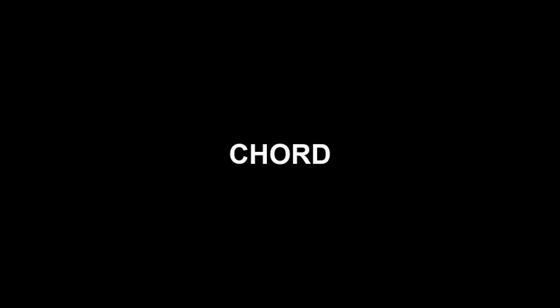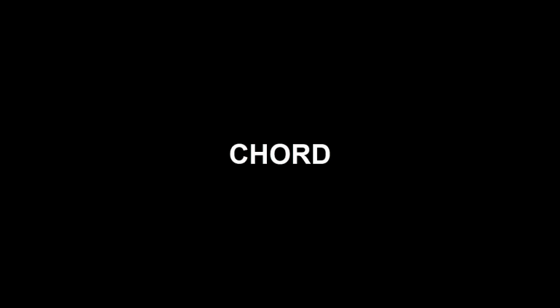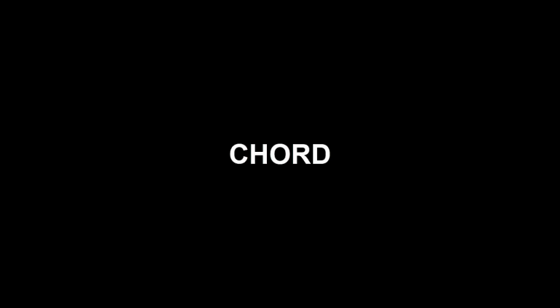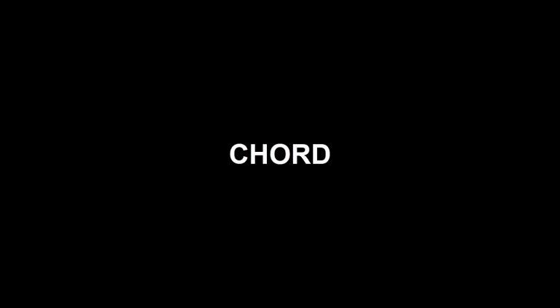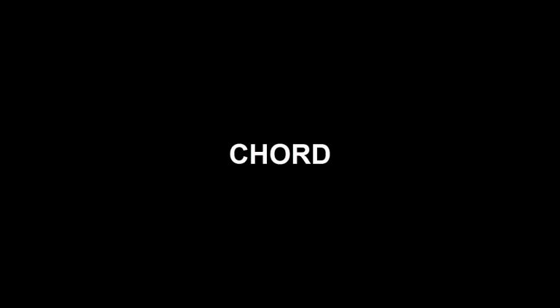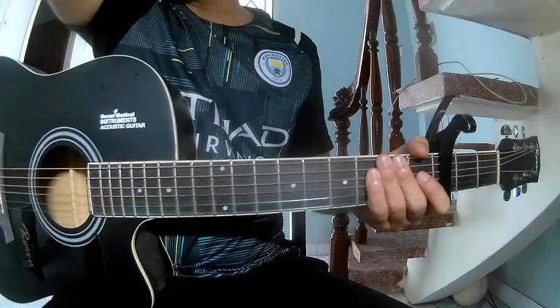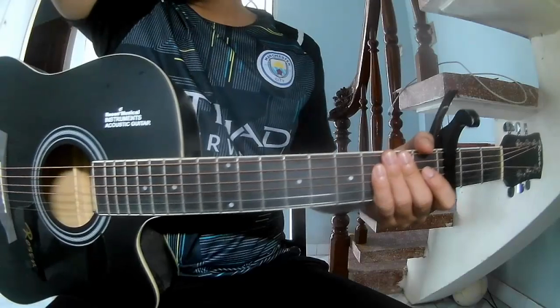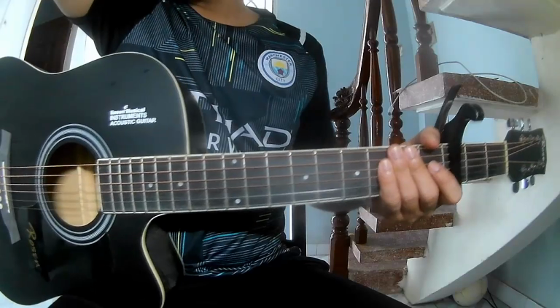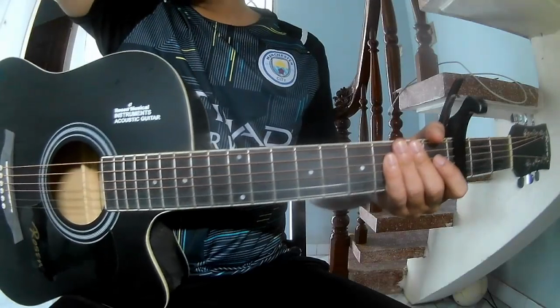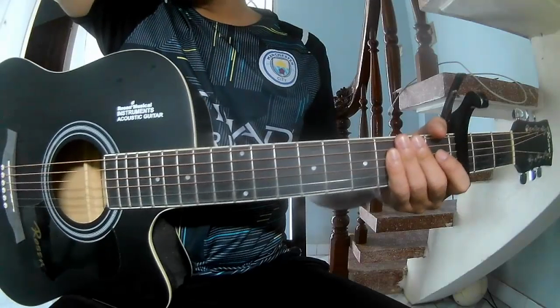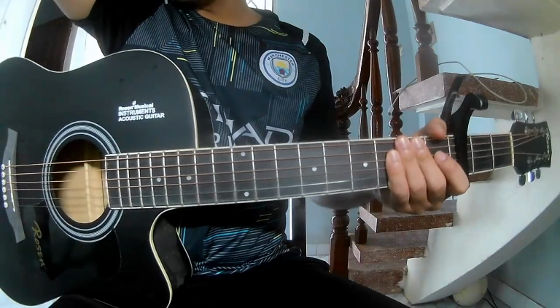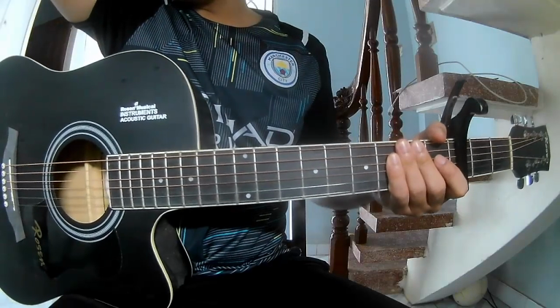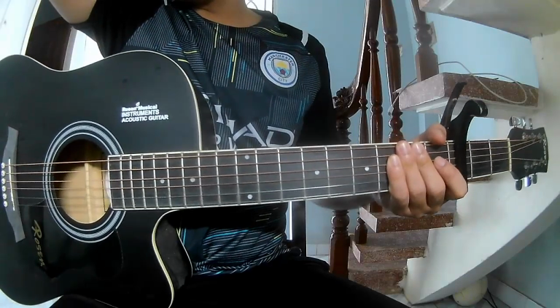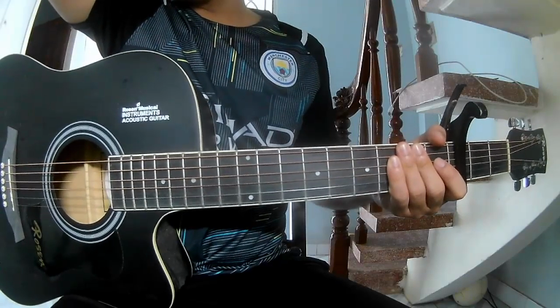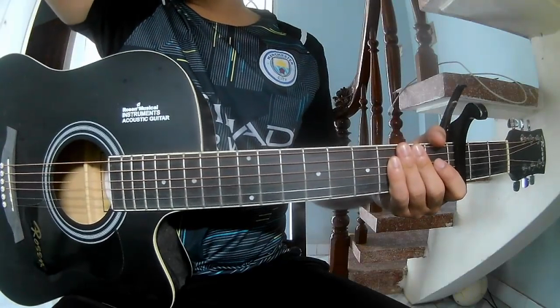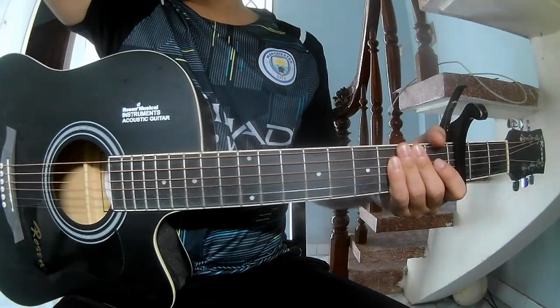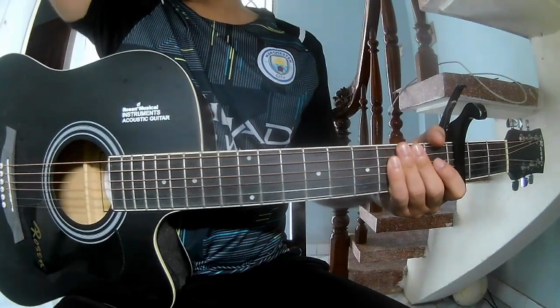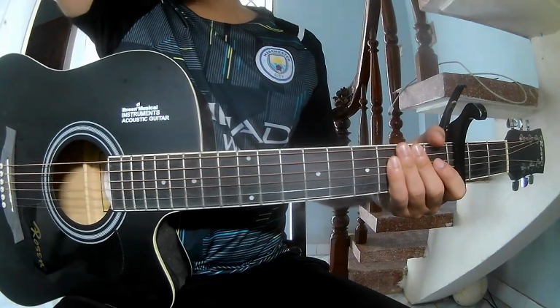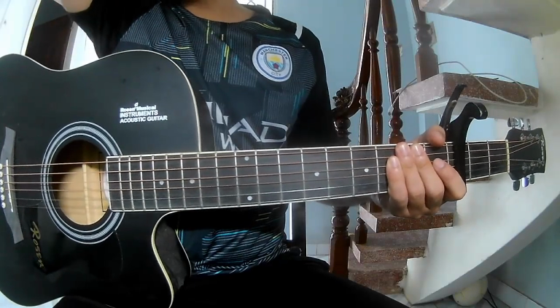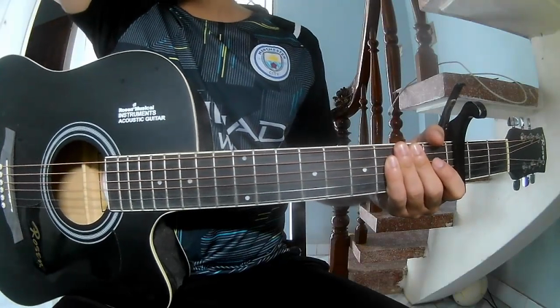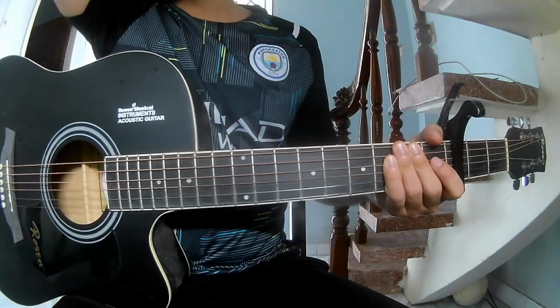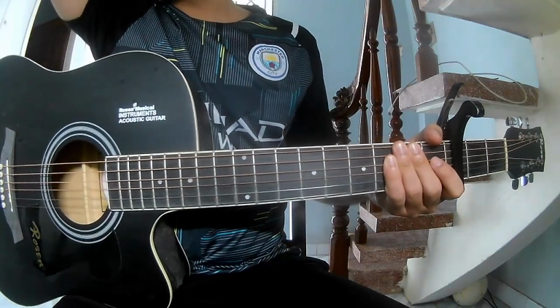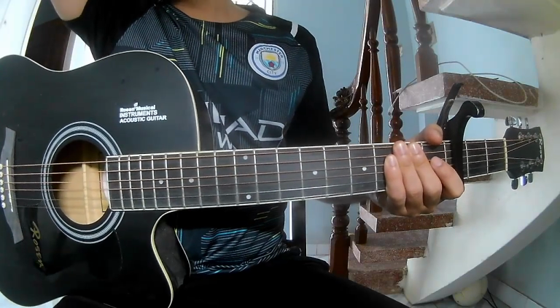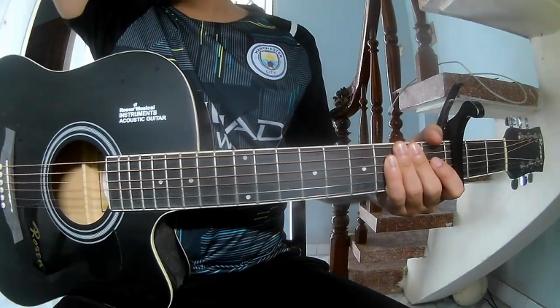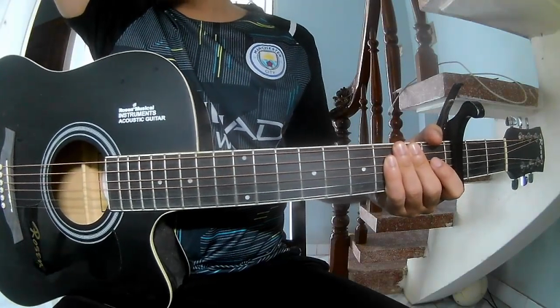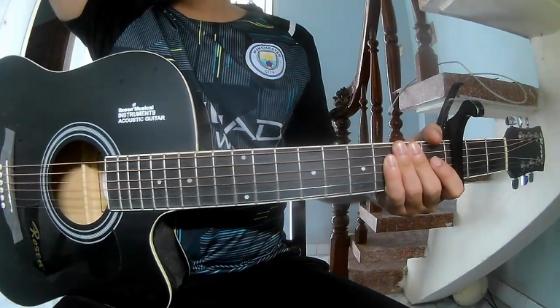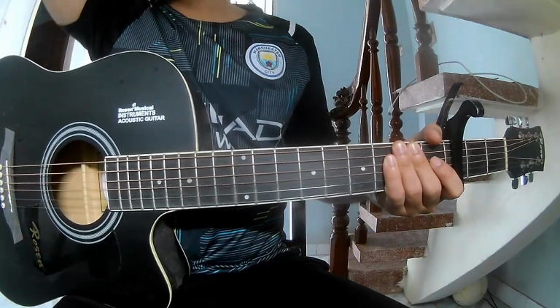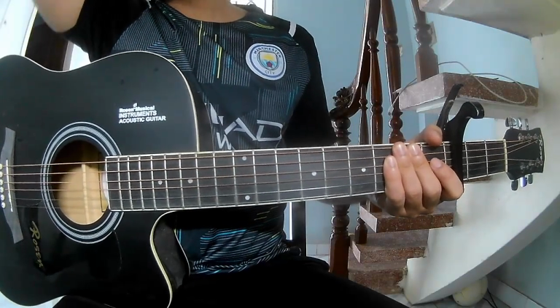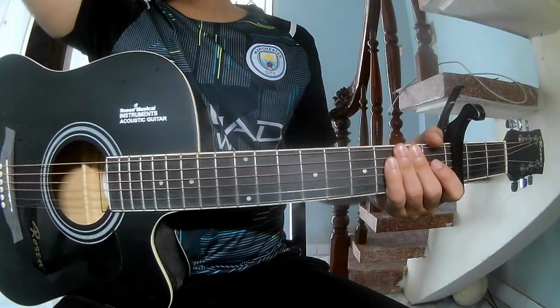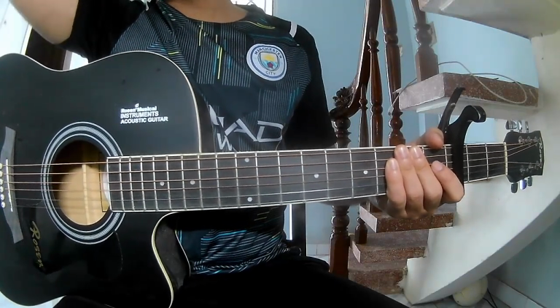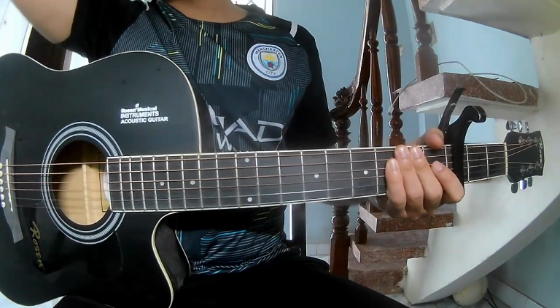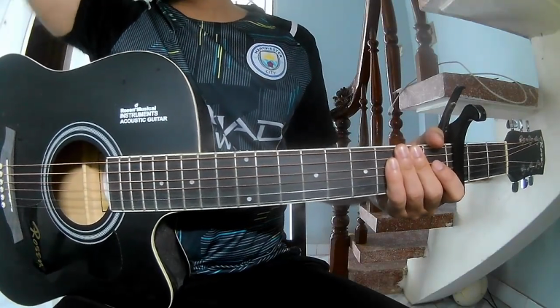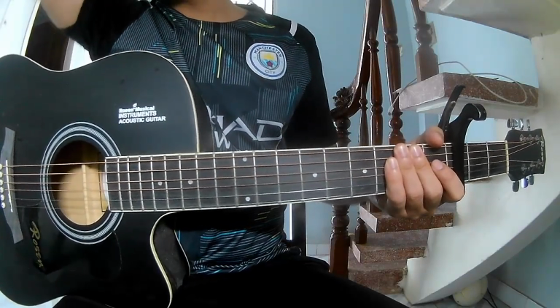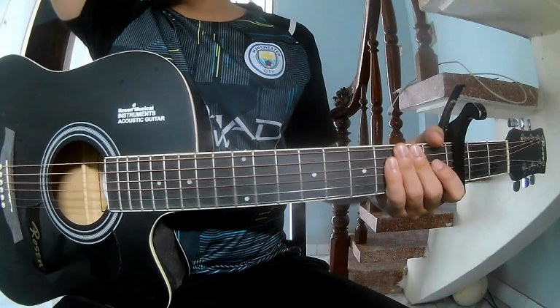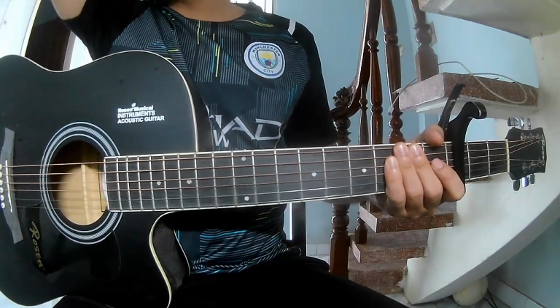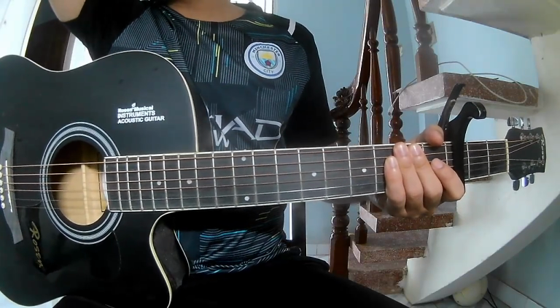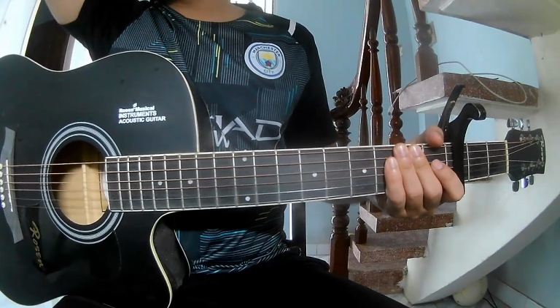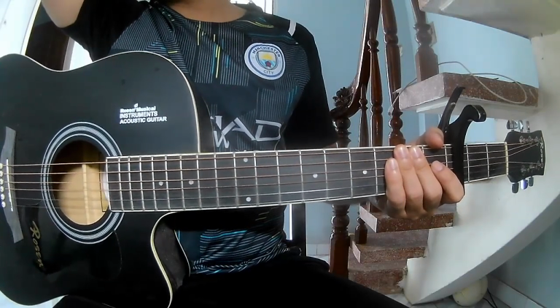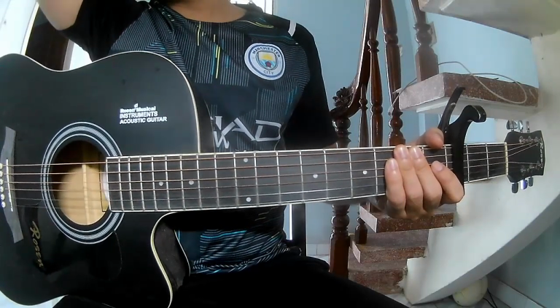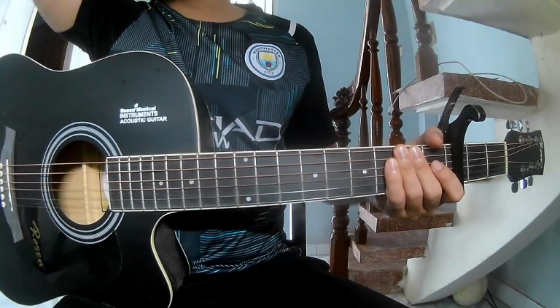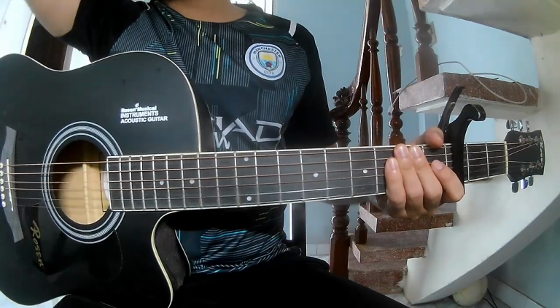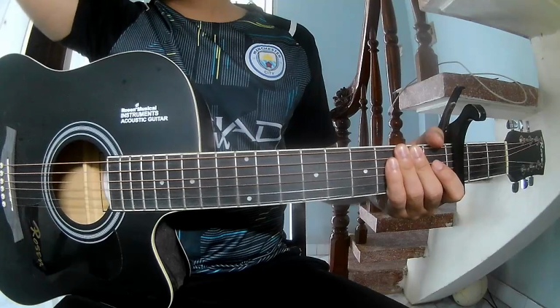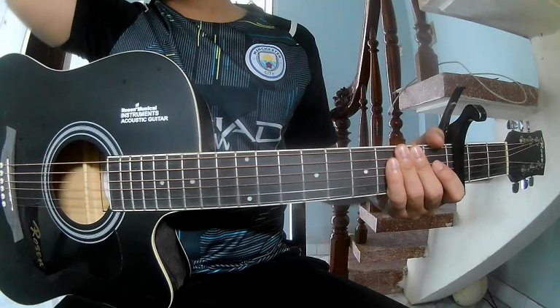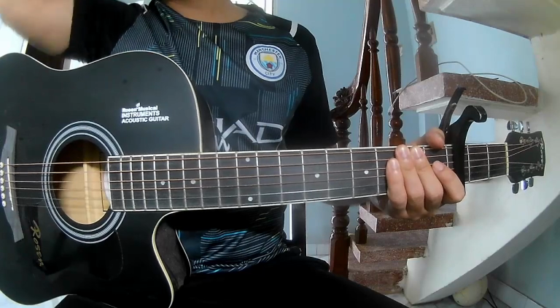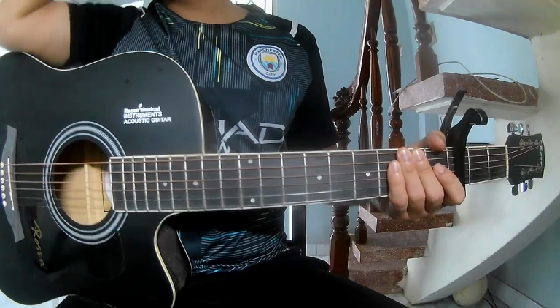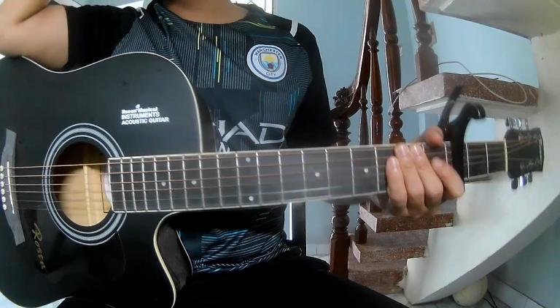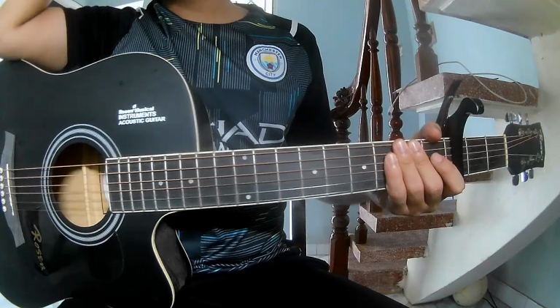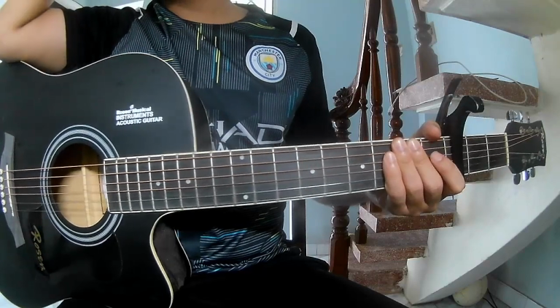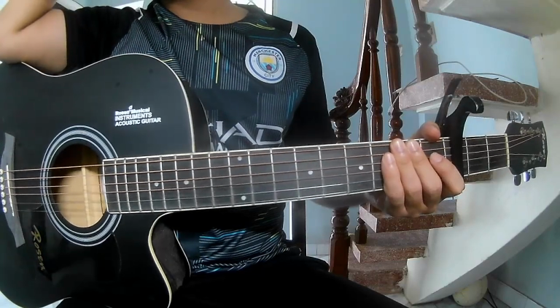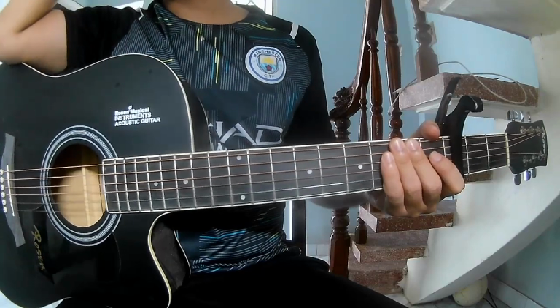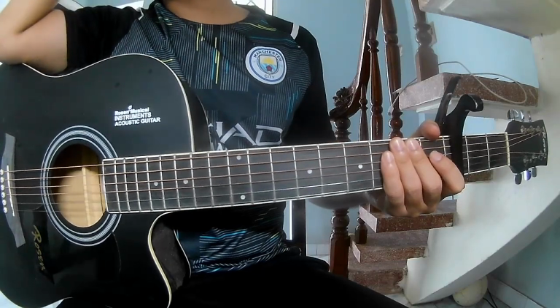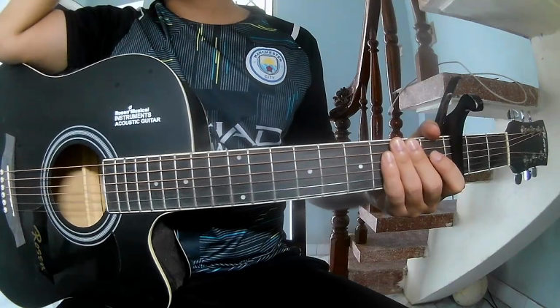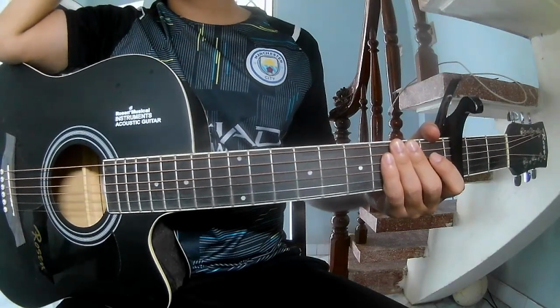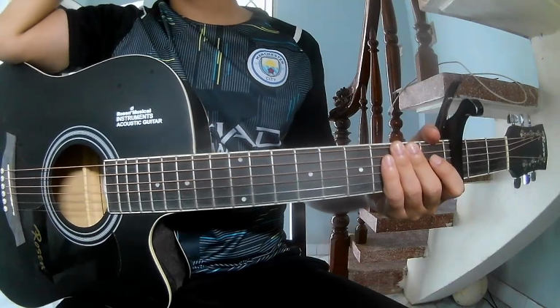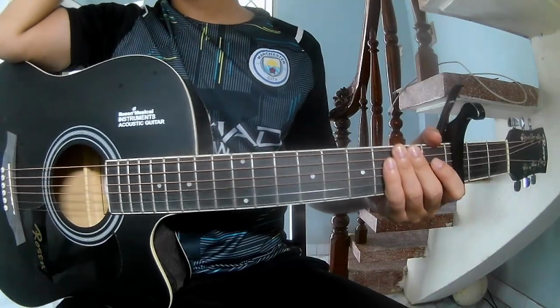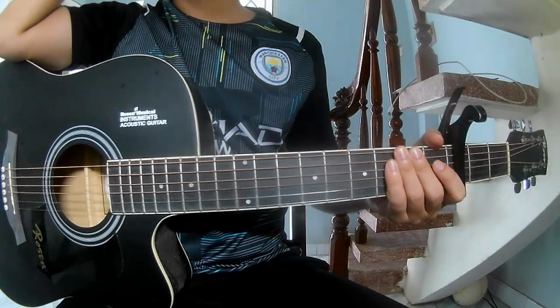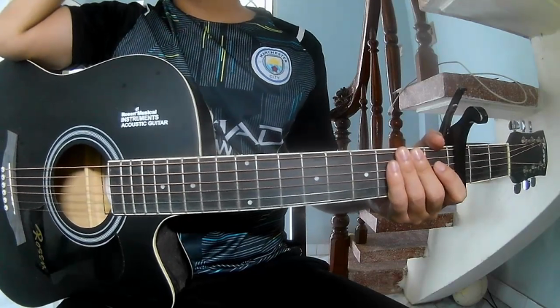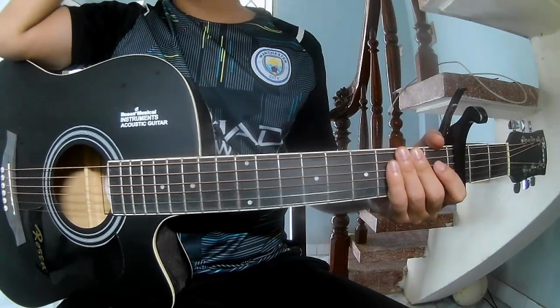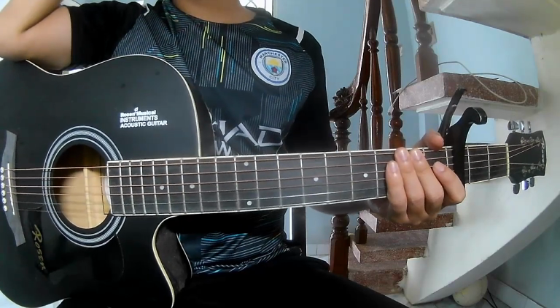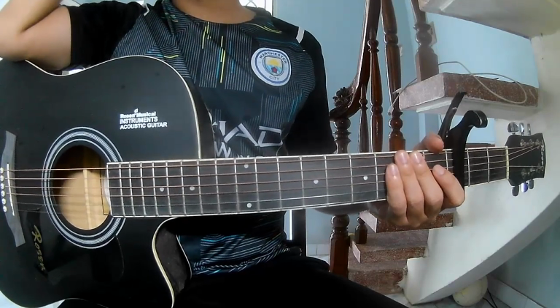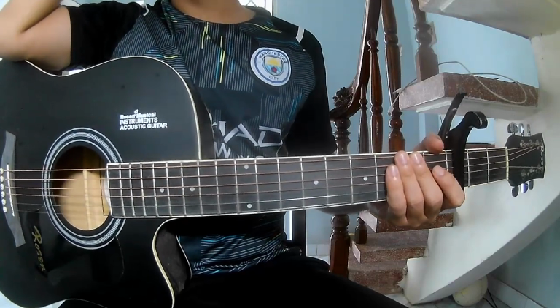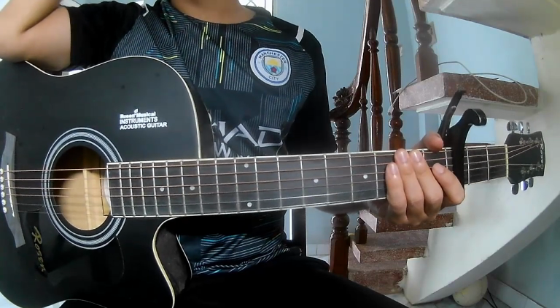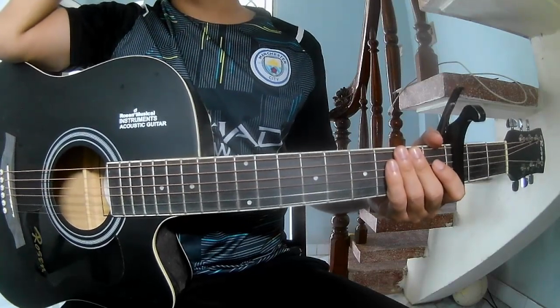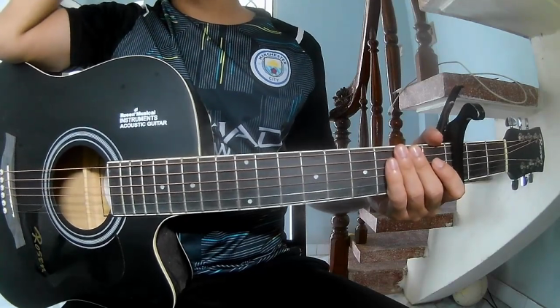Hi everyone, today we see how to play guitar: 'All You Had to Do Was Stay' by Taylor Swift.